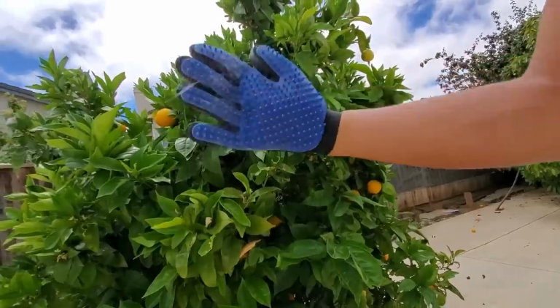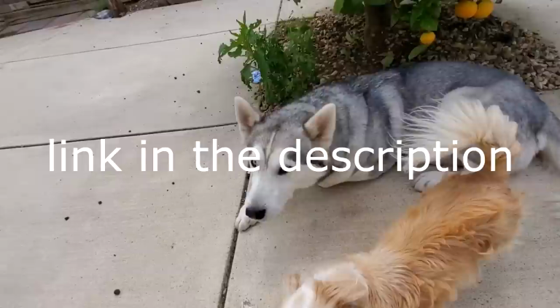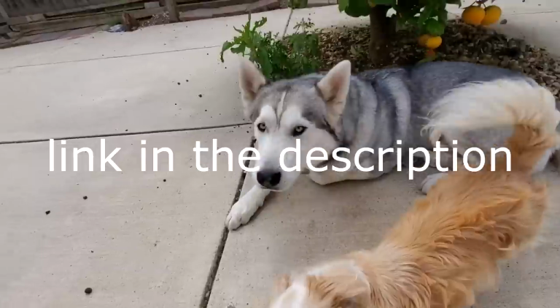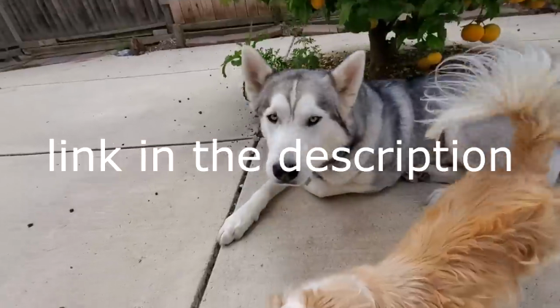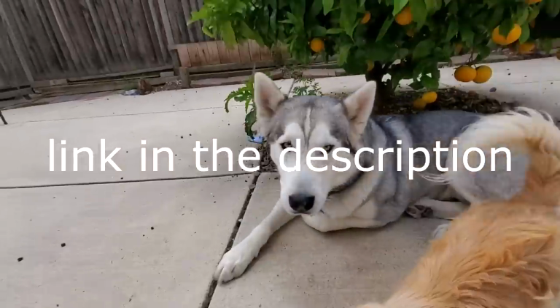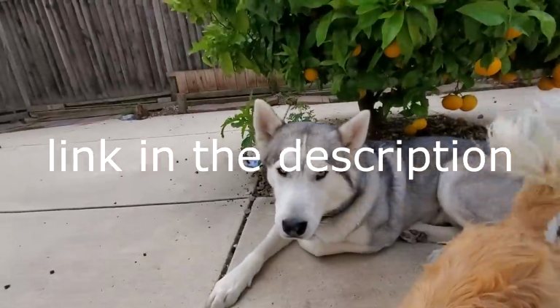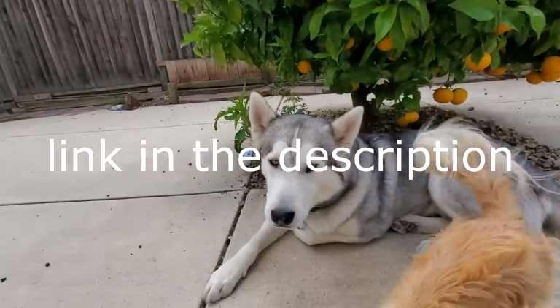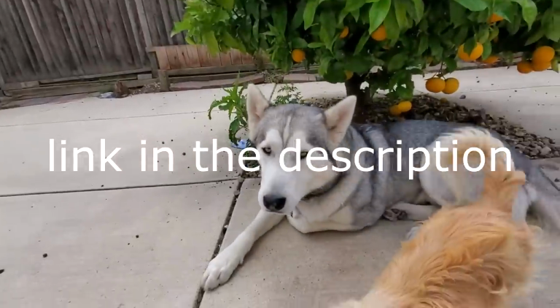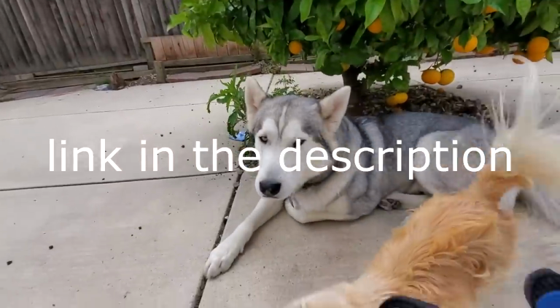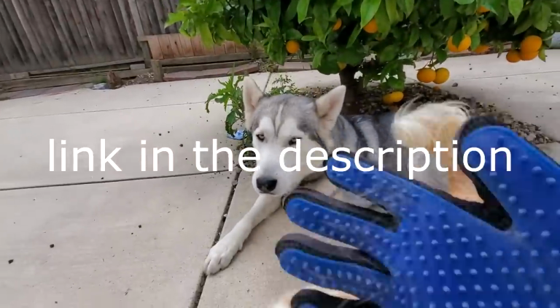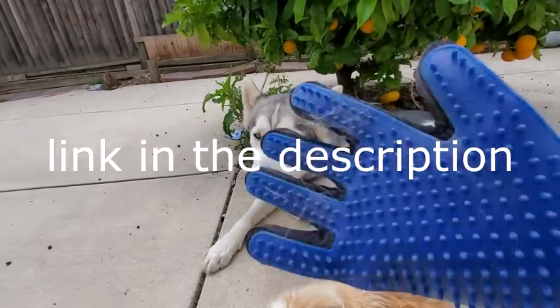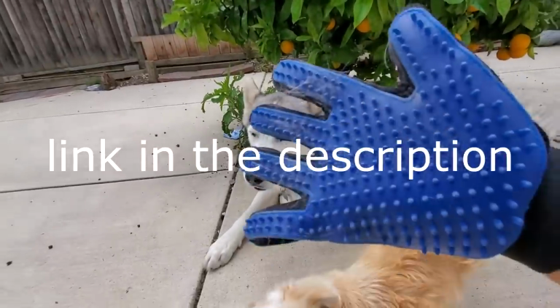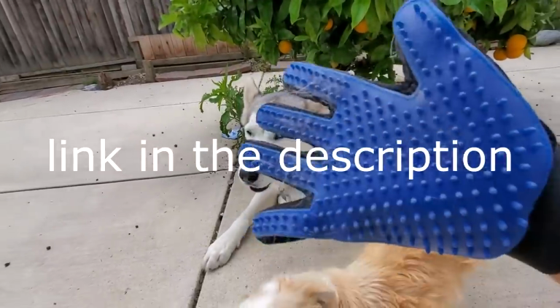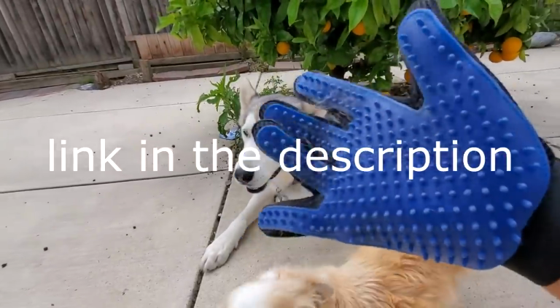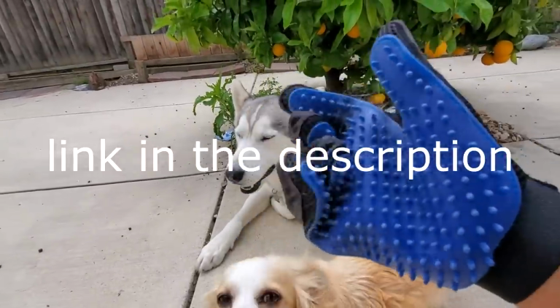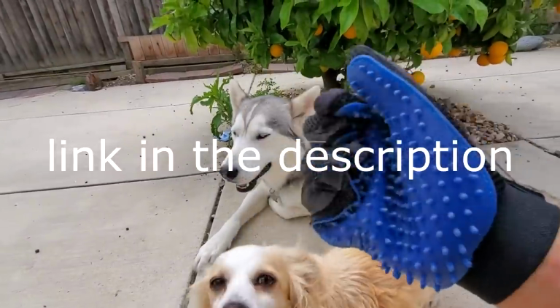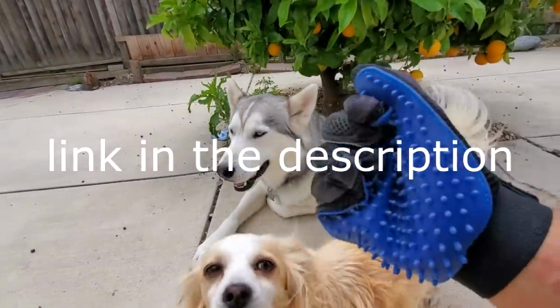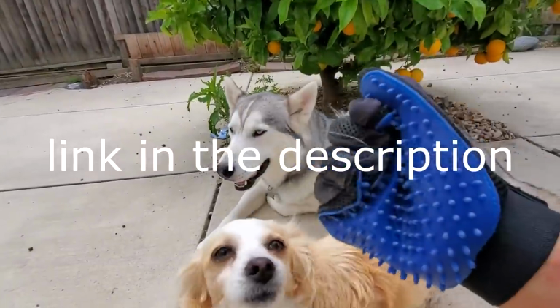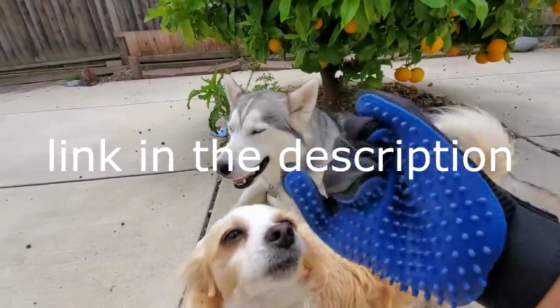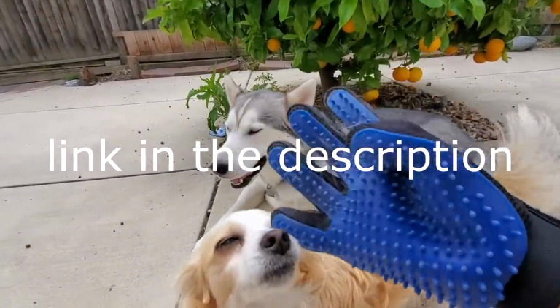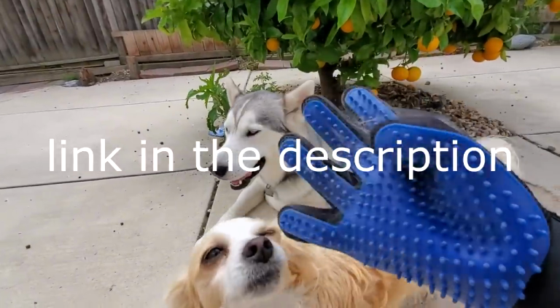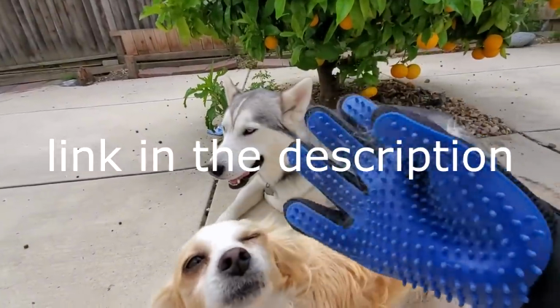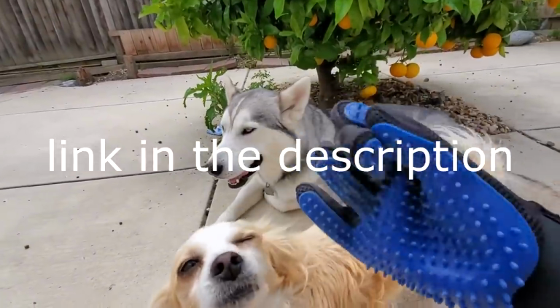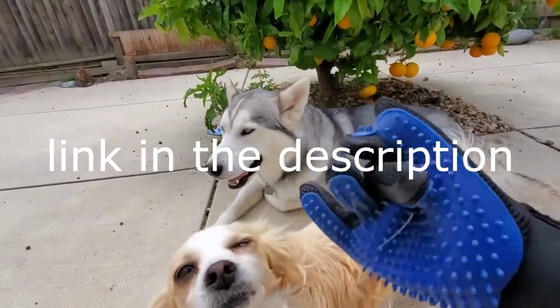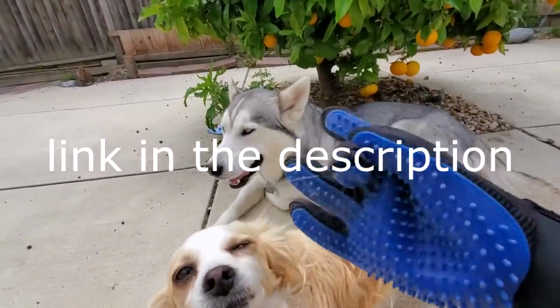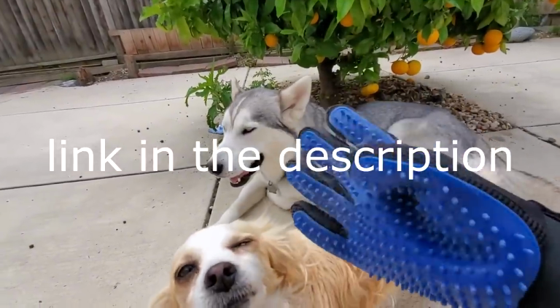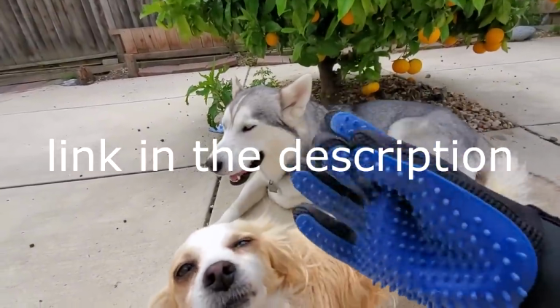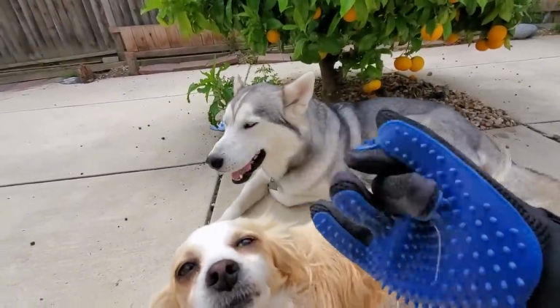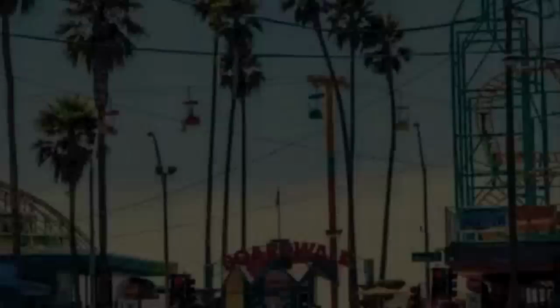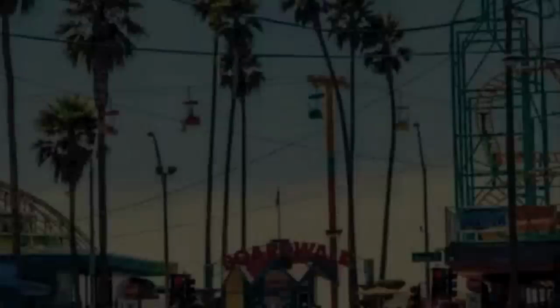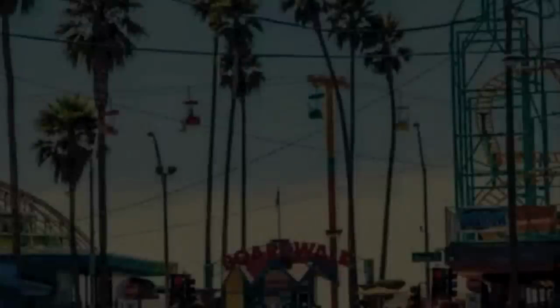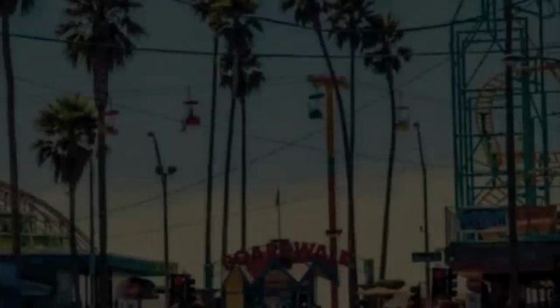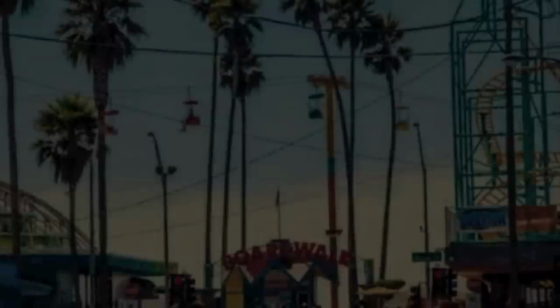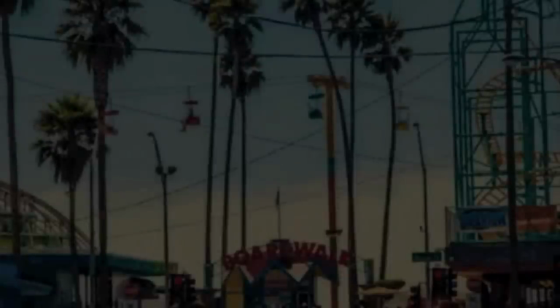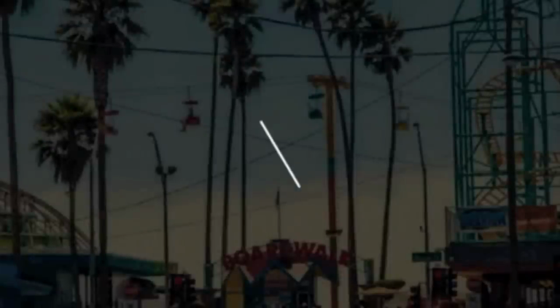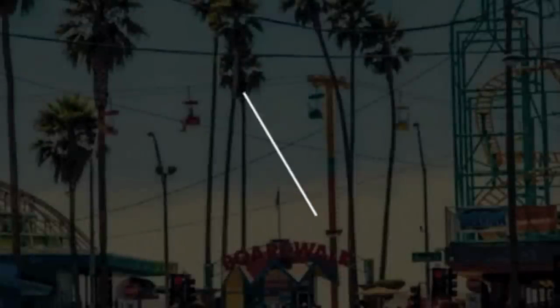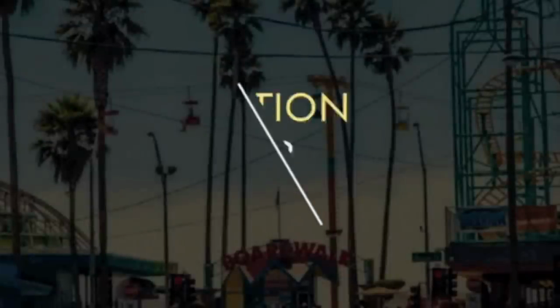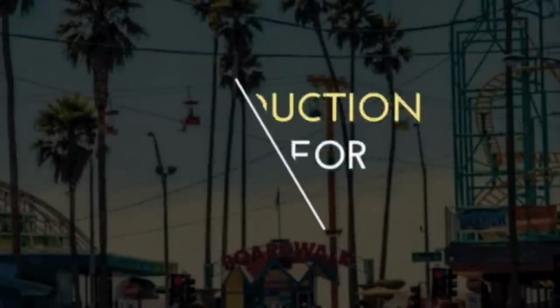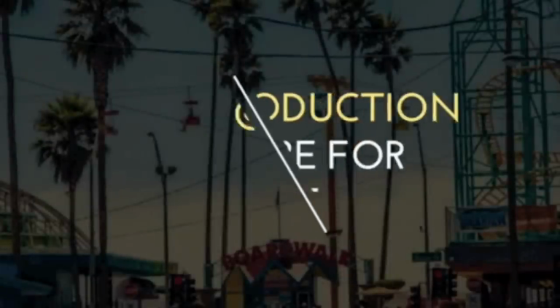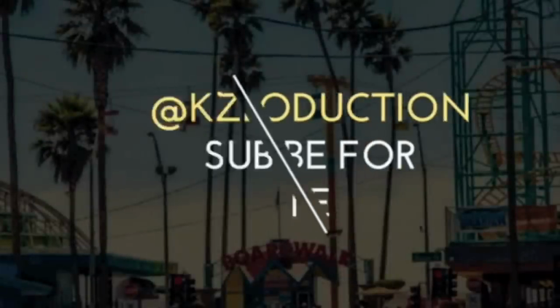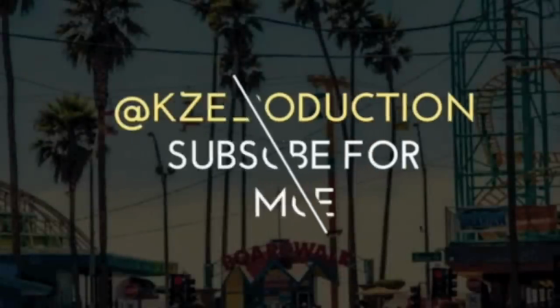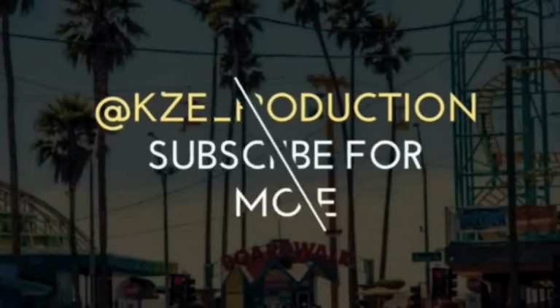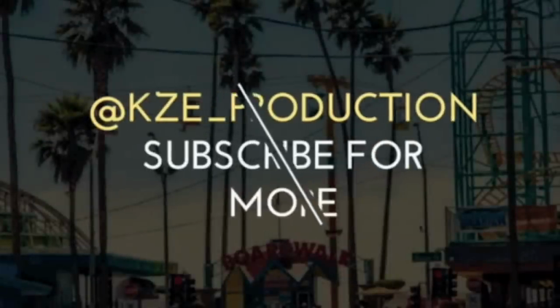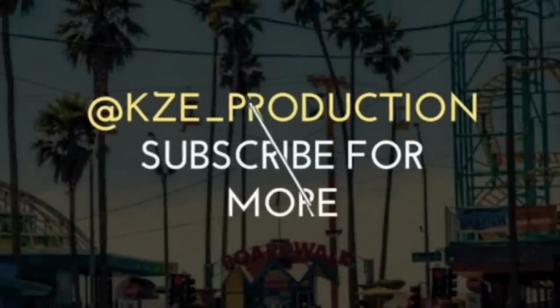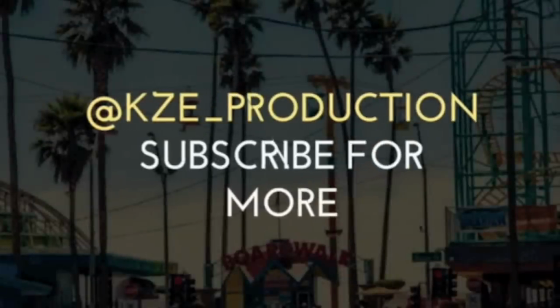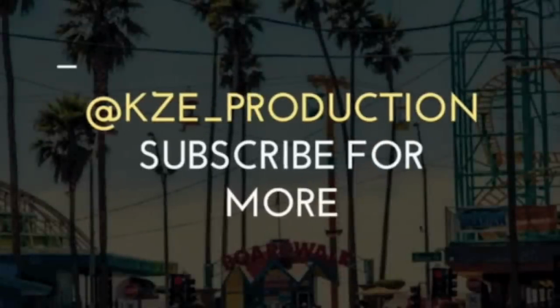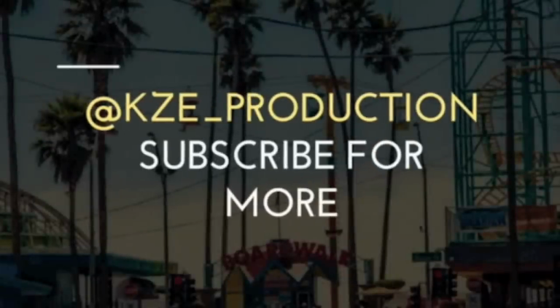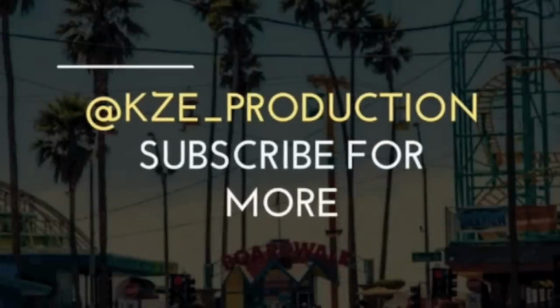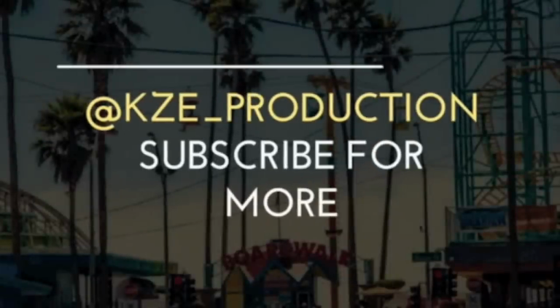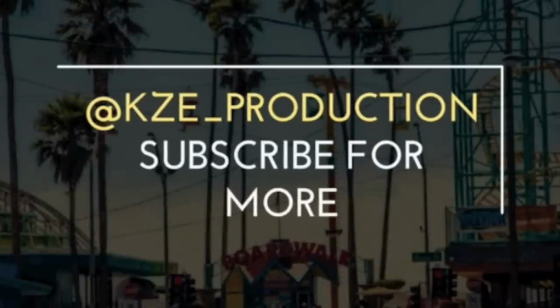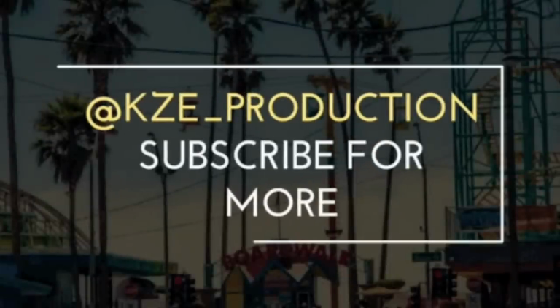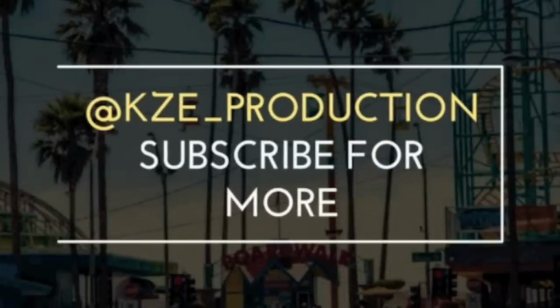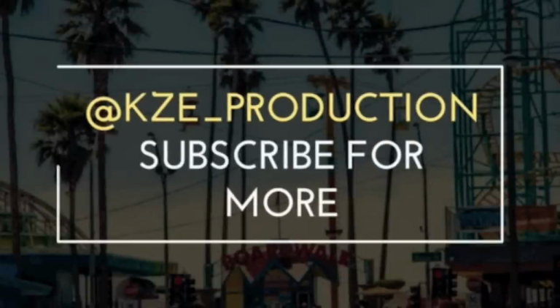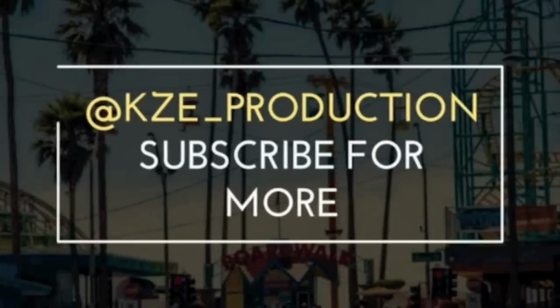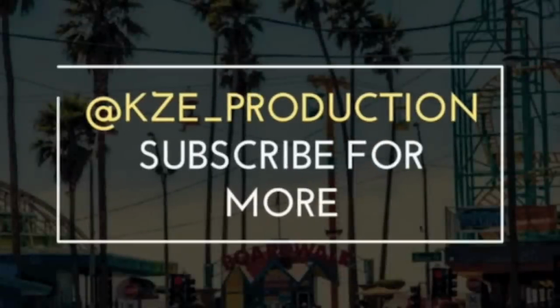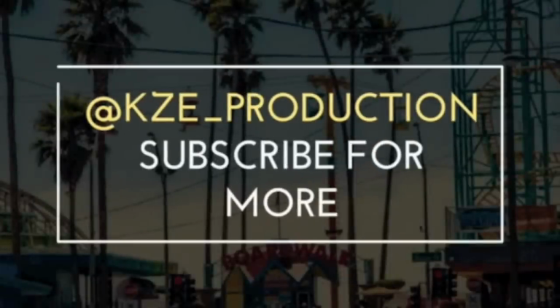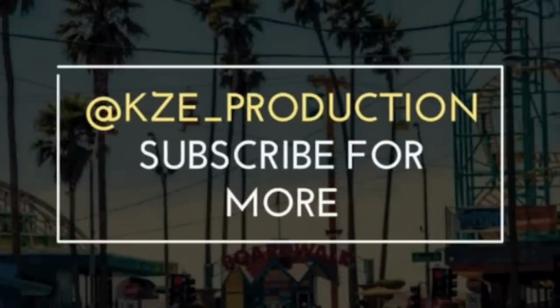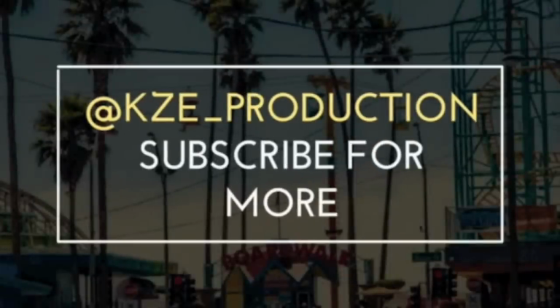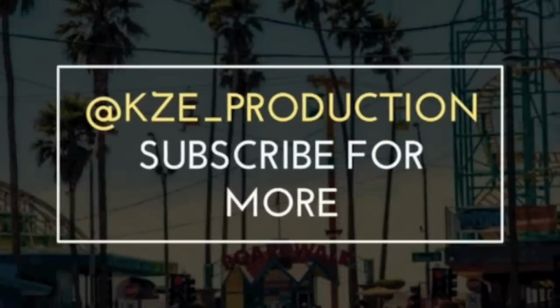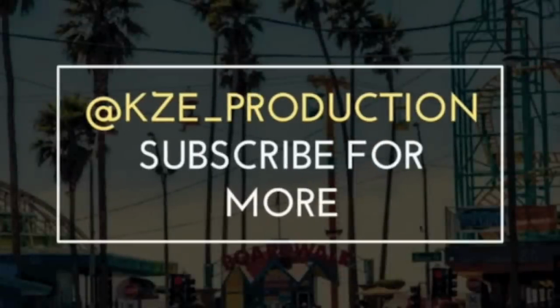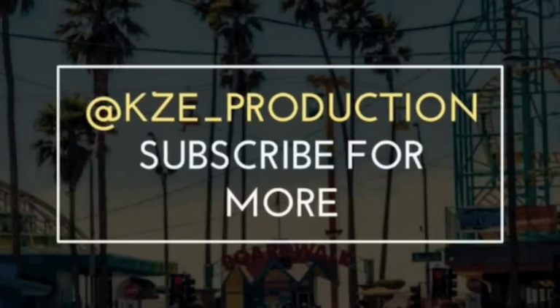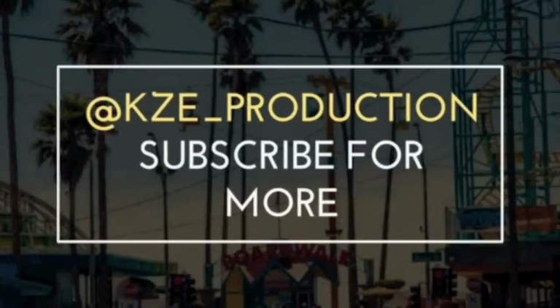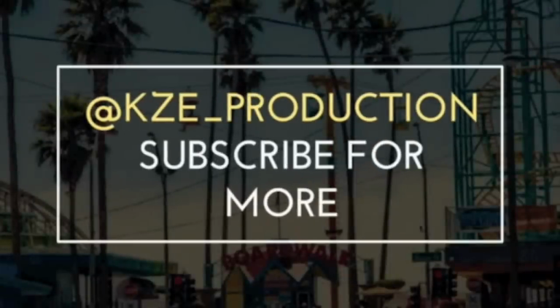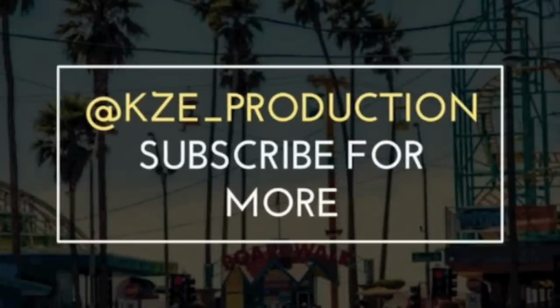Huge shout out to Delomo for sponsoring this video. Feel free to follow me on Instagram and on Snapchat at kz underscore production.